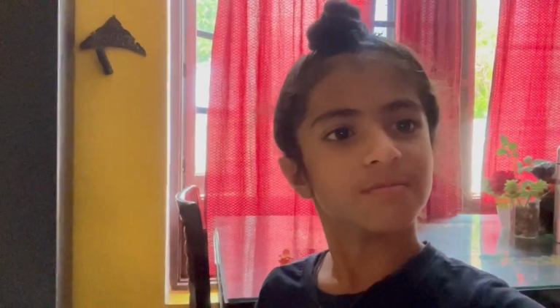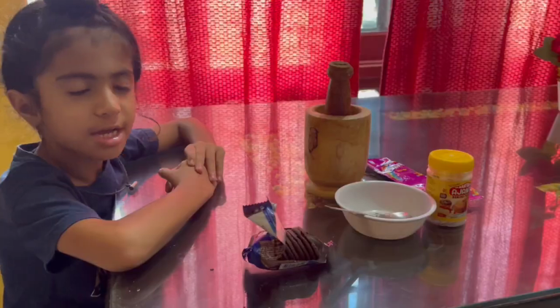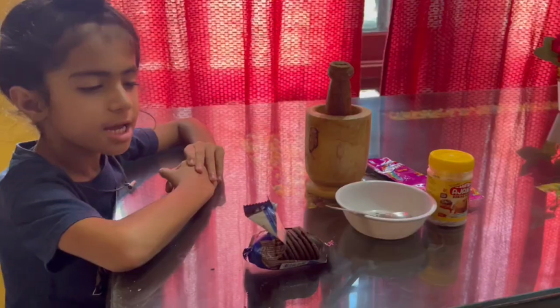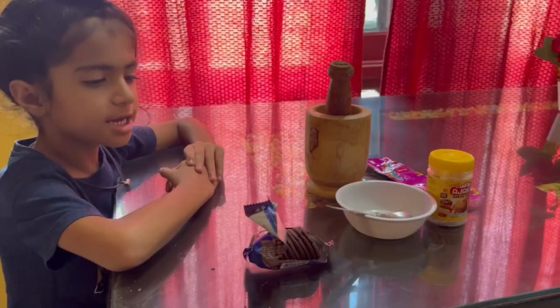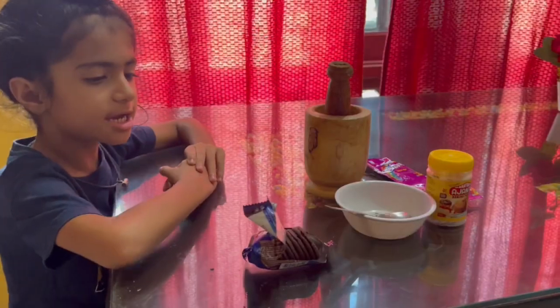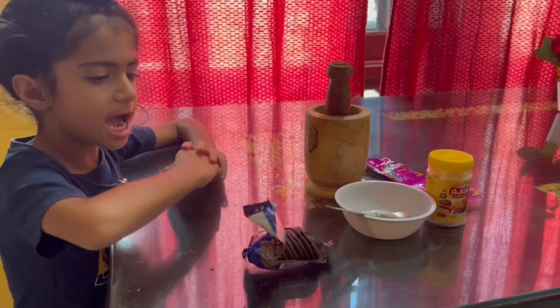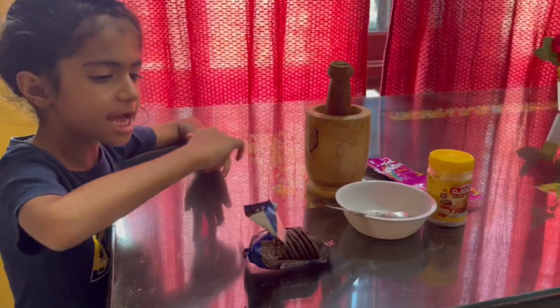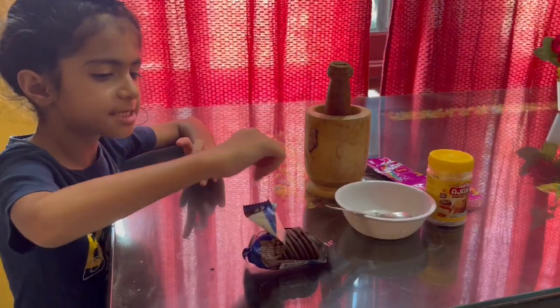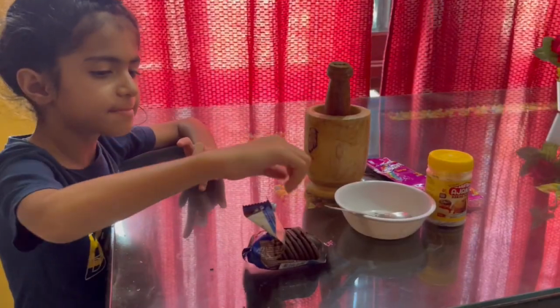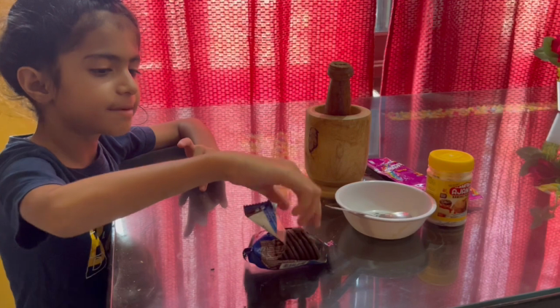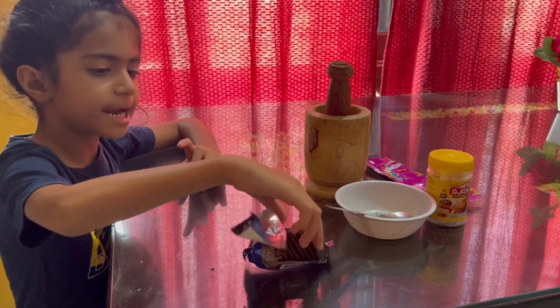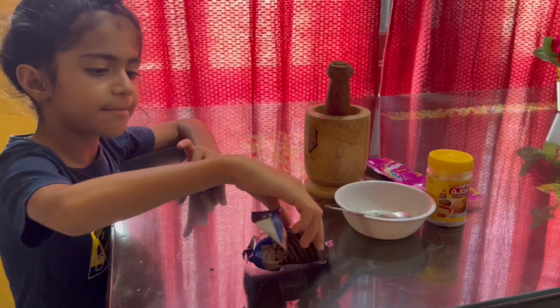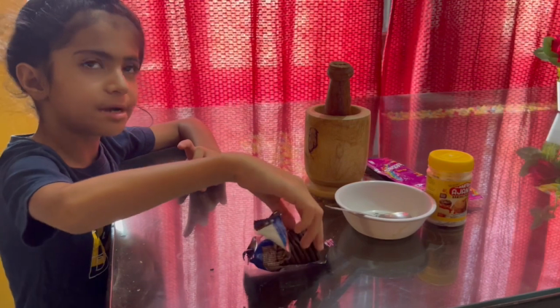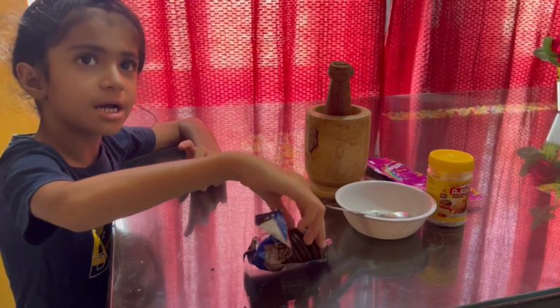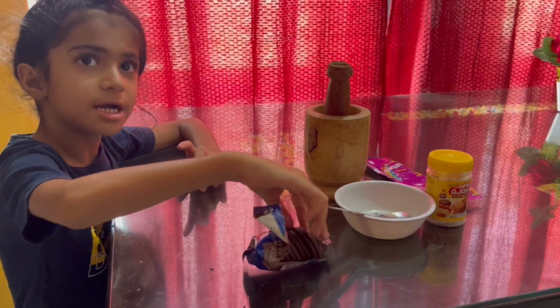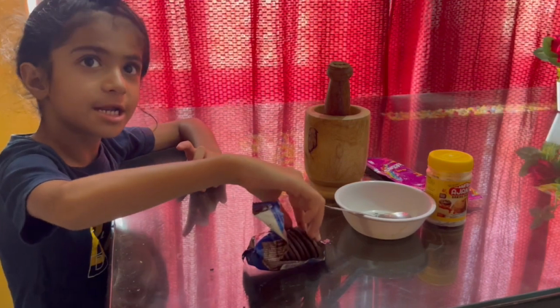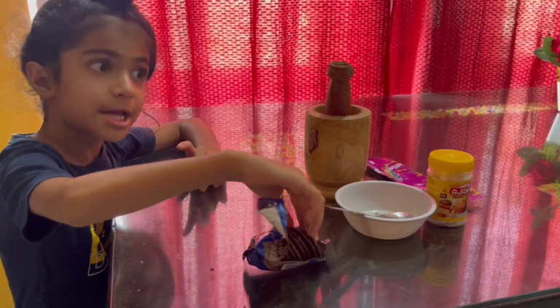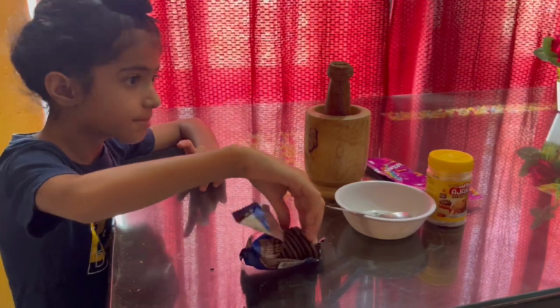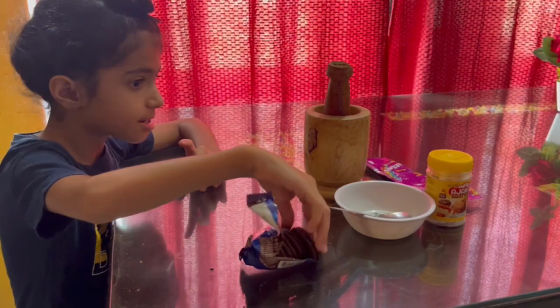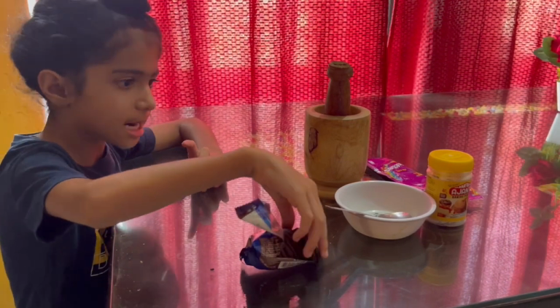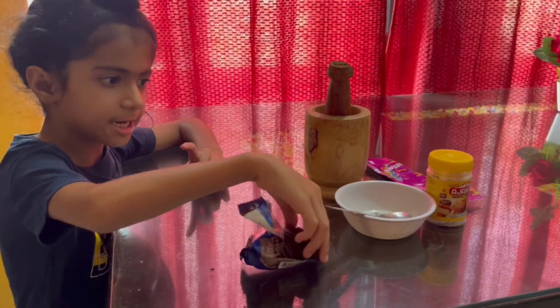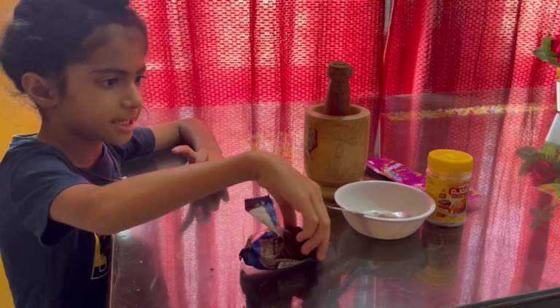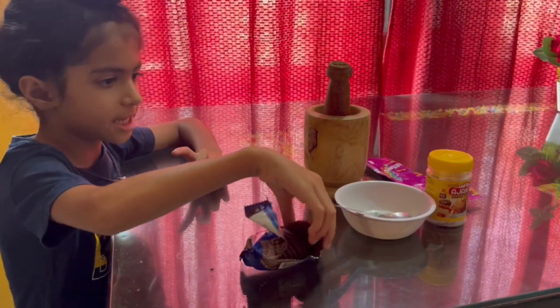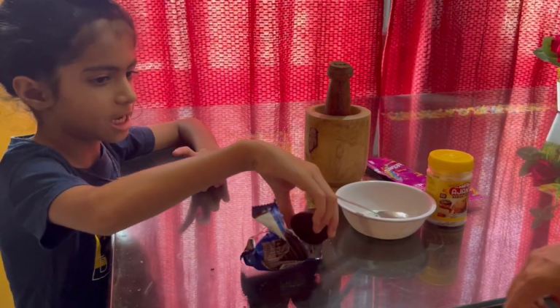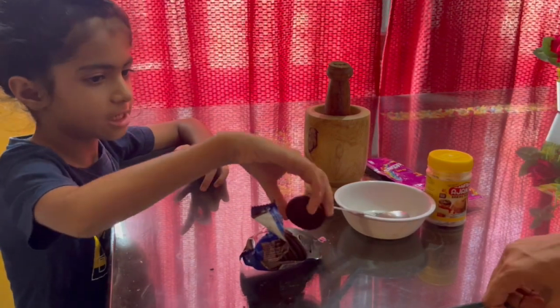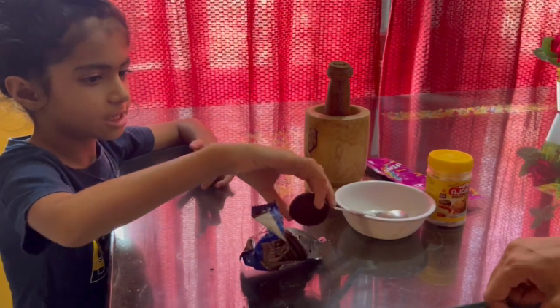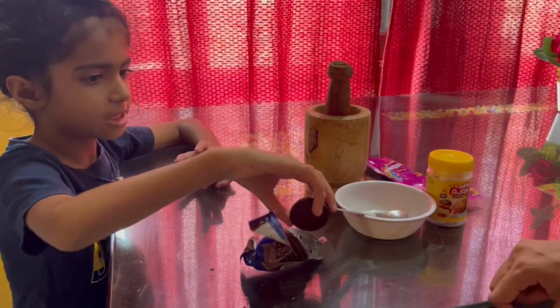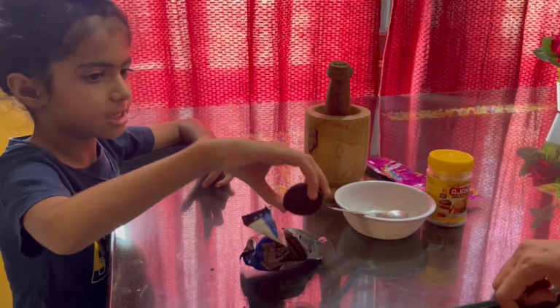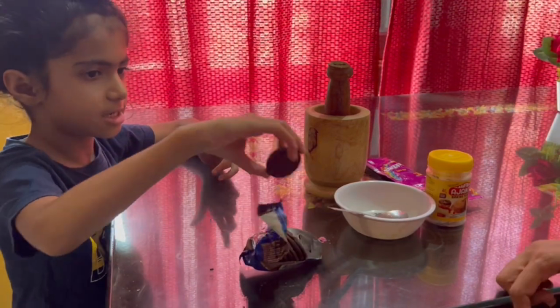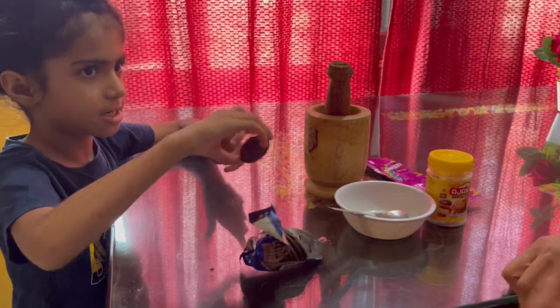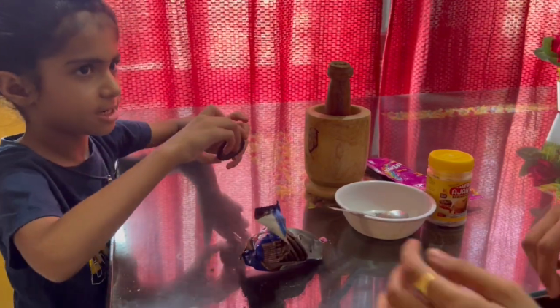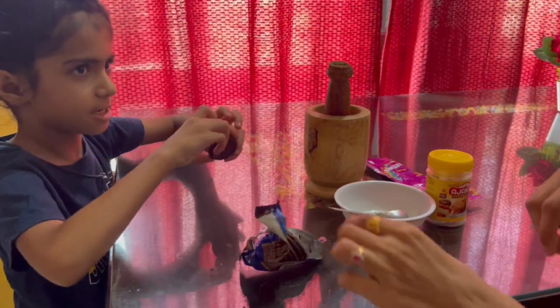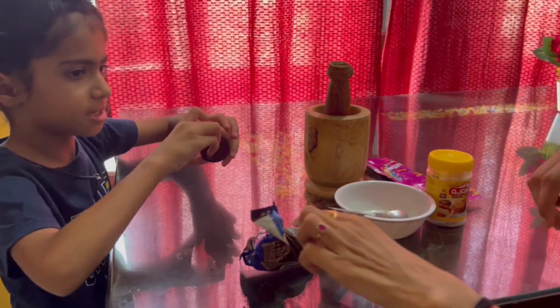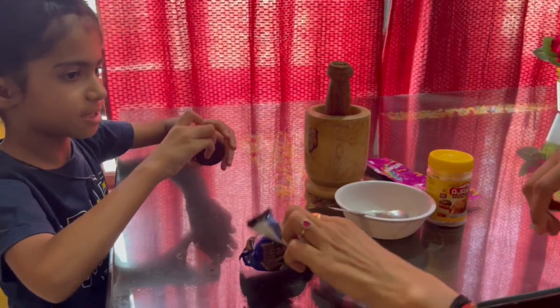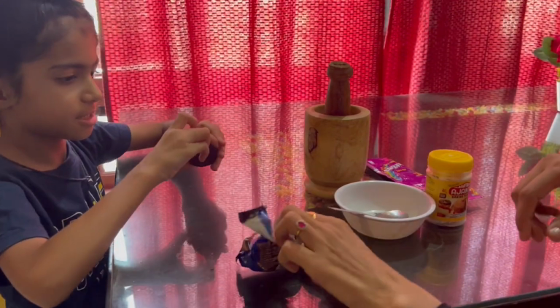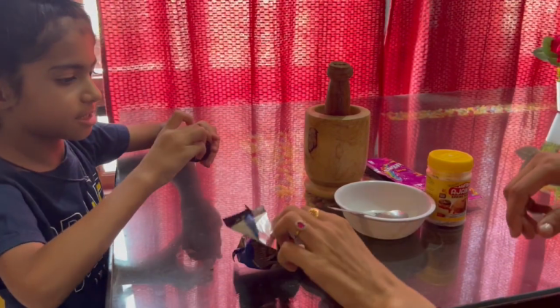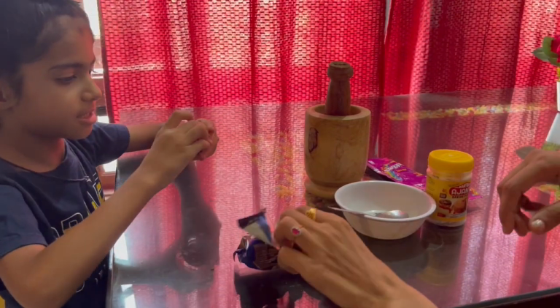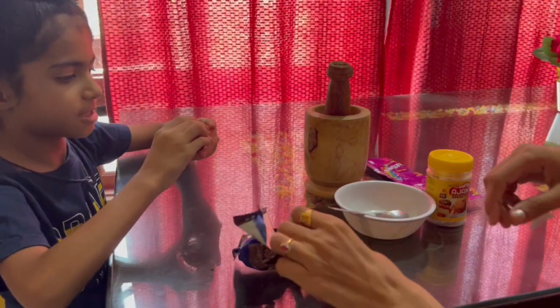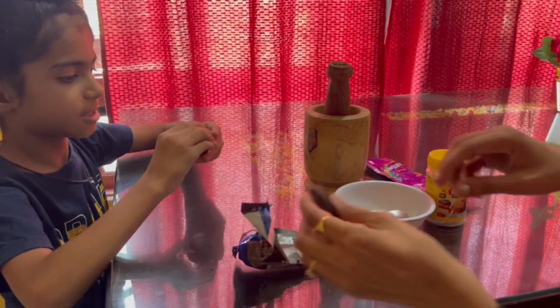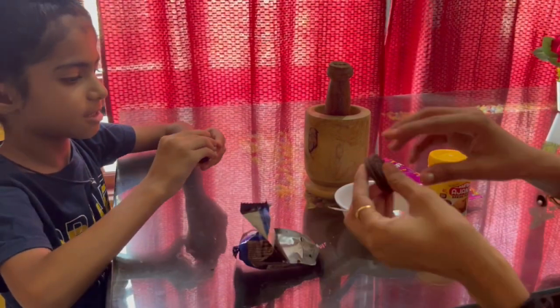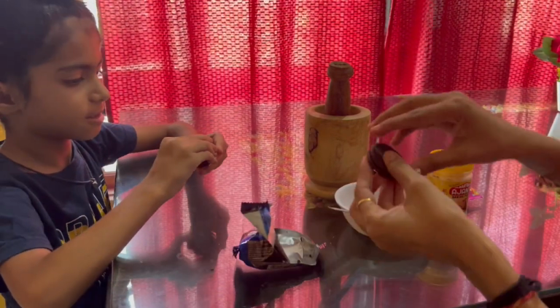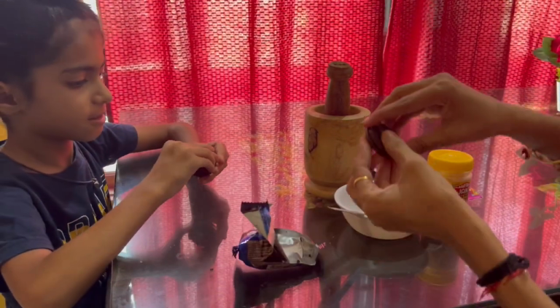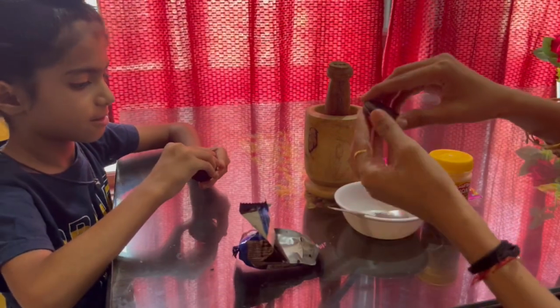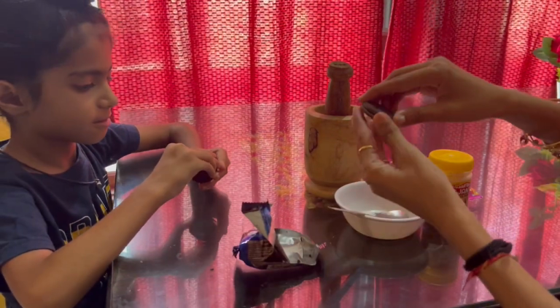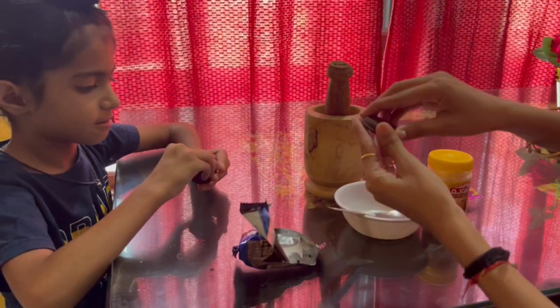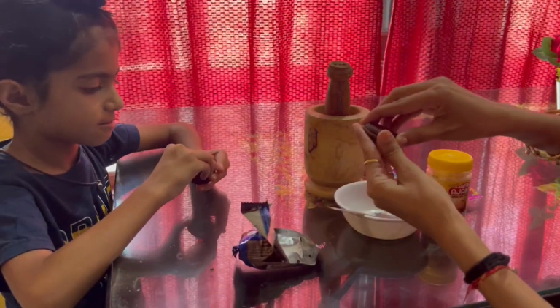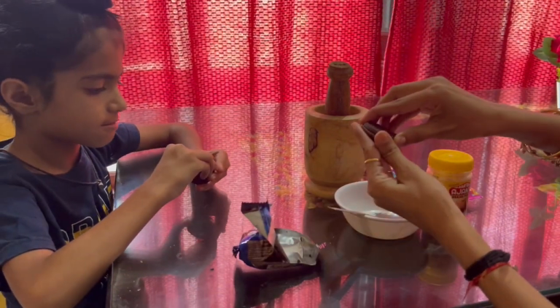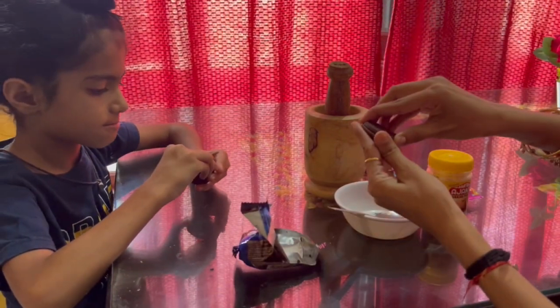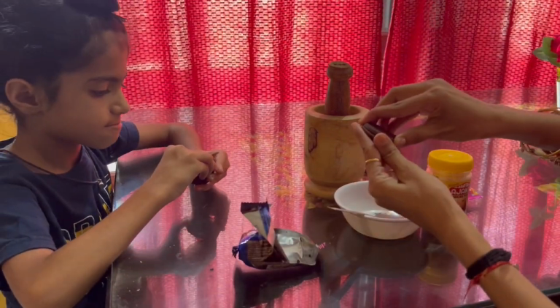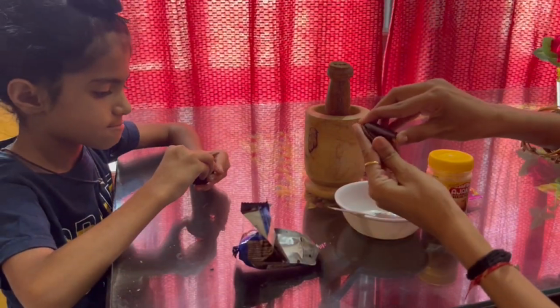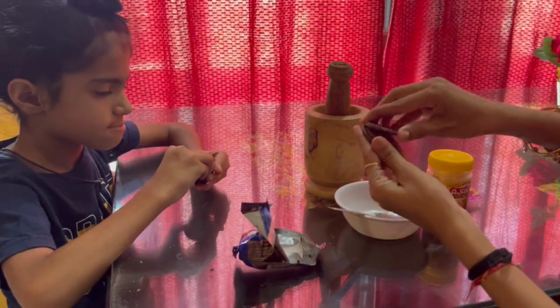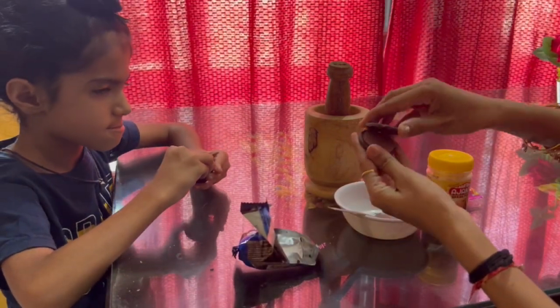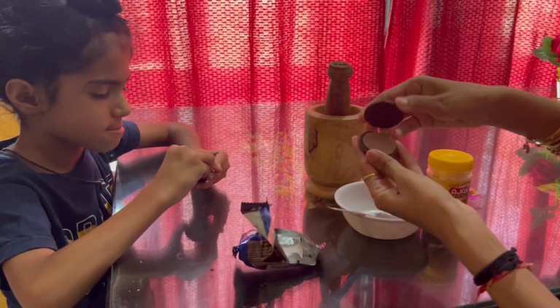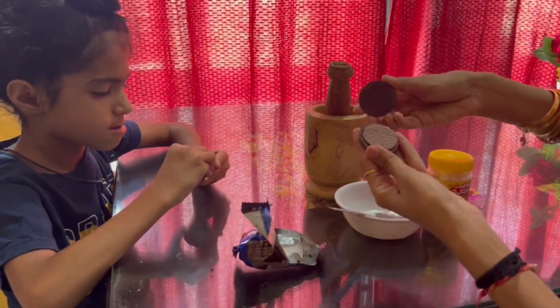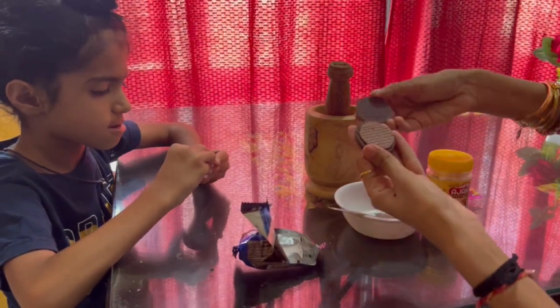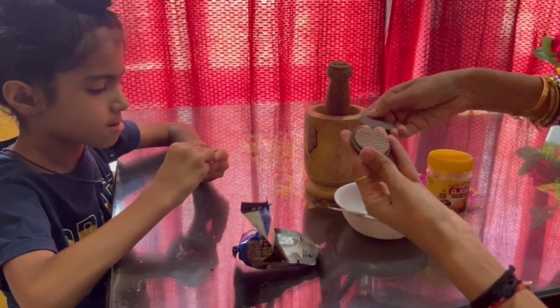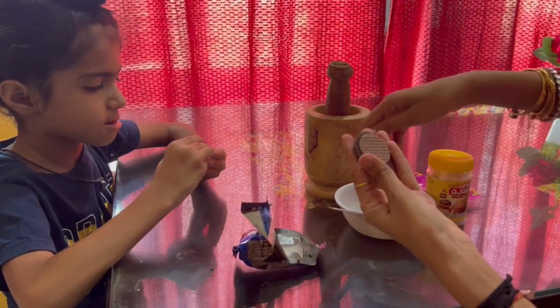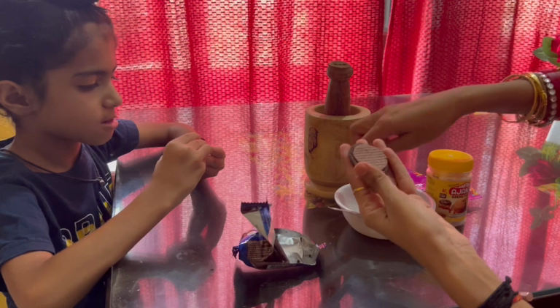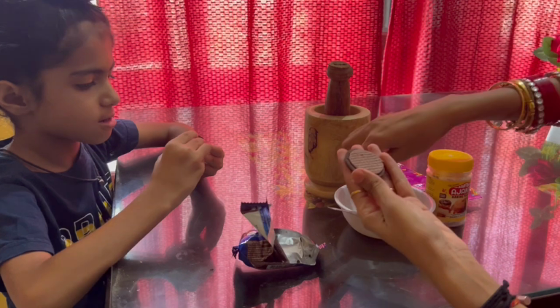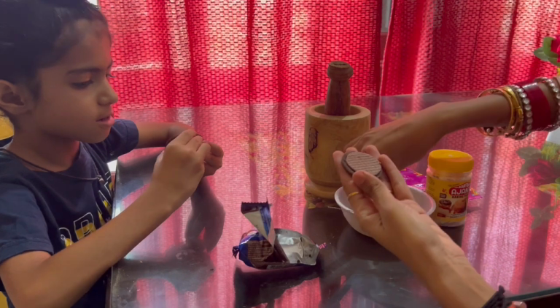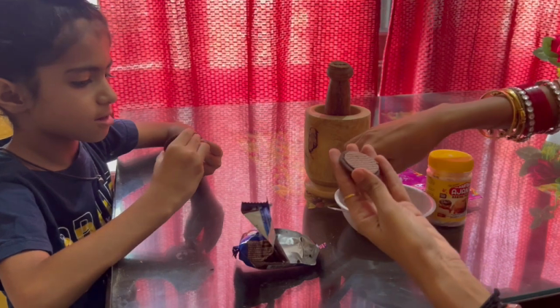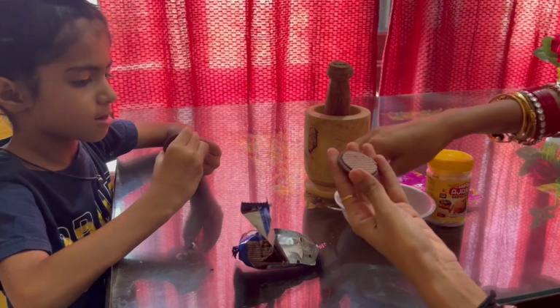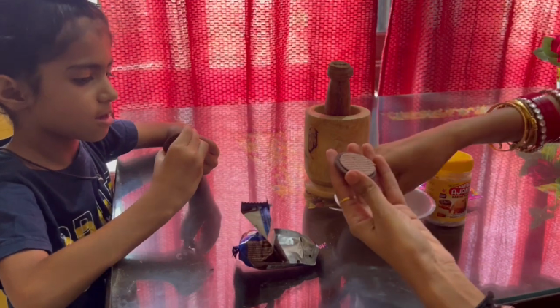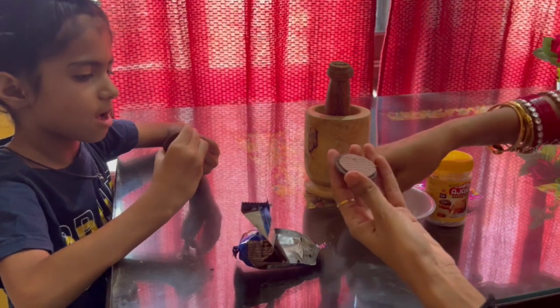Guys, first we will cut the cream. We will separate the biscuits.